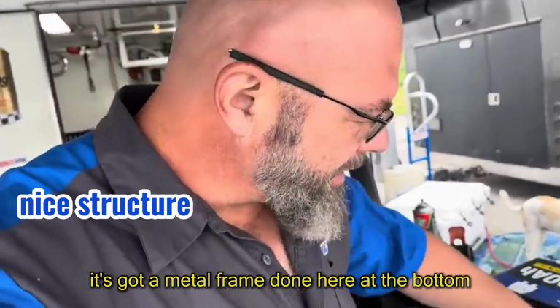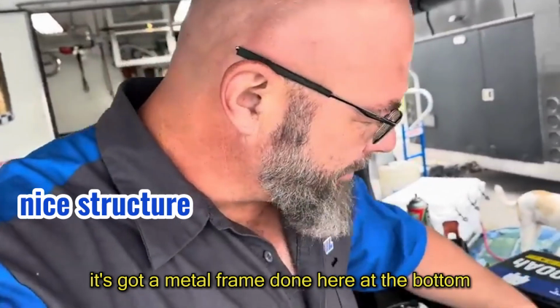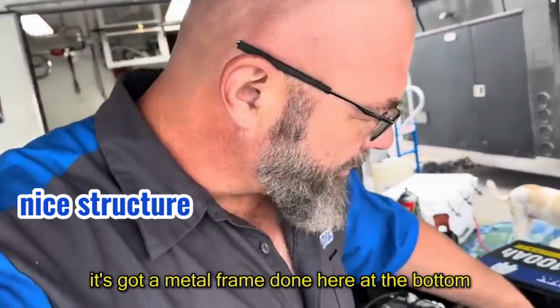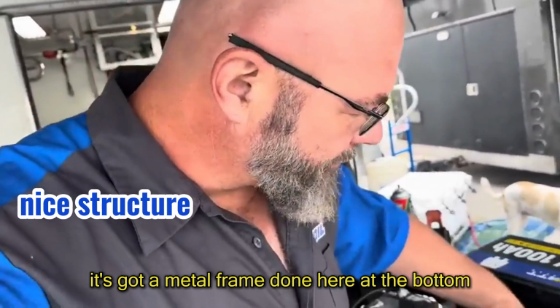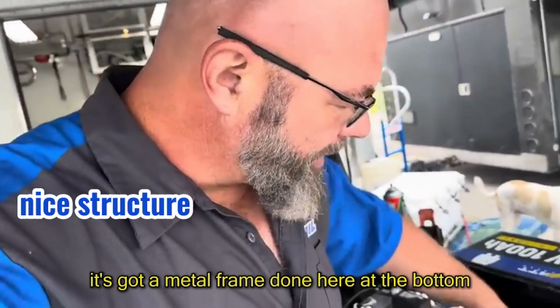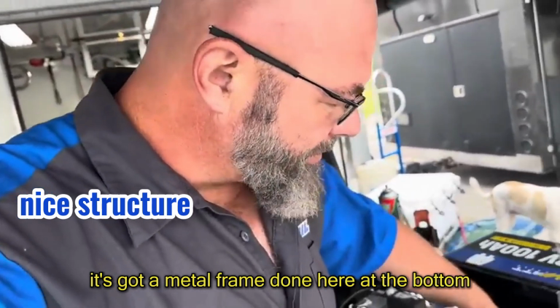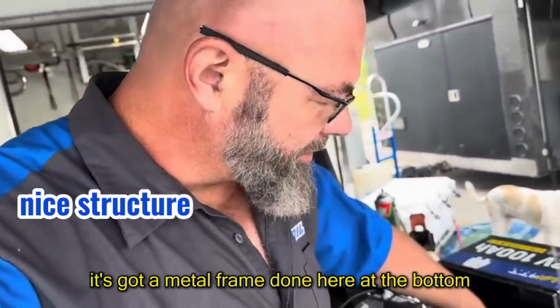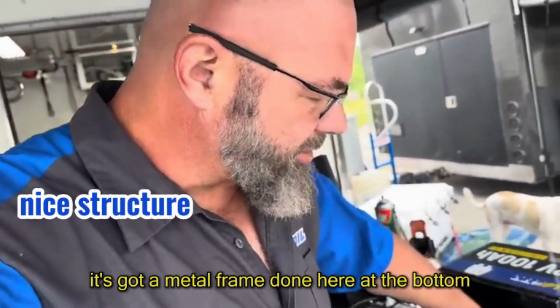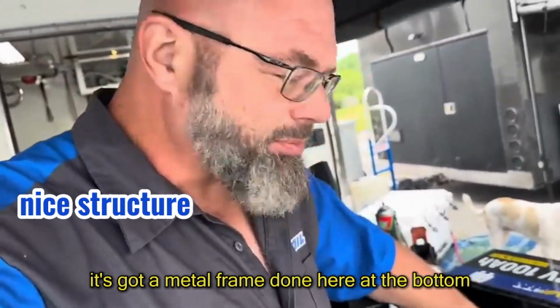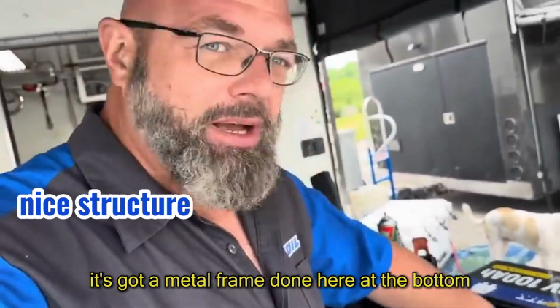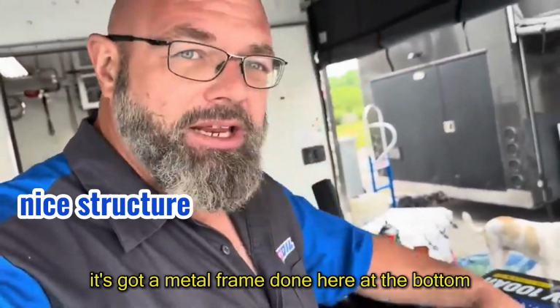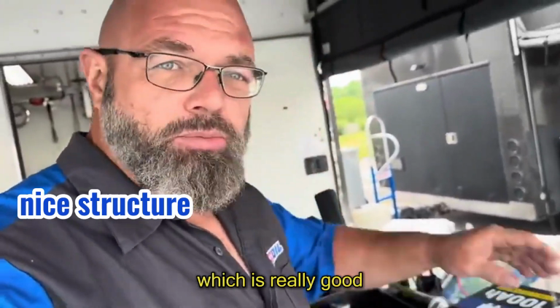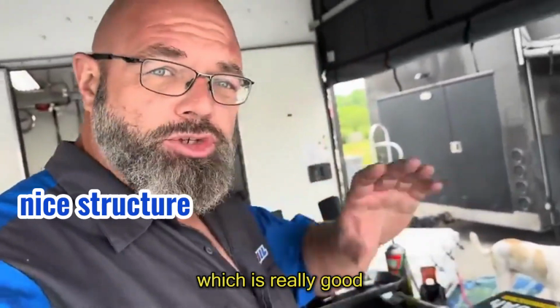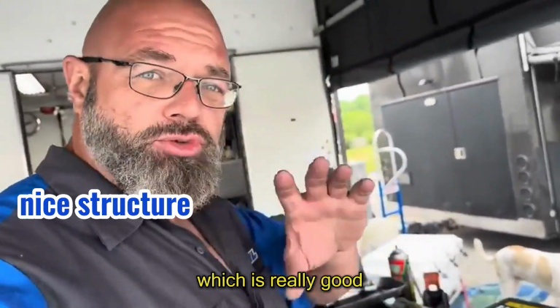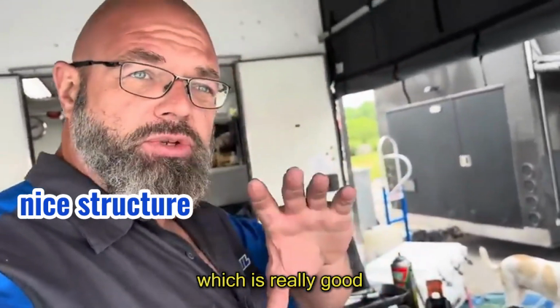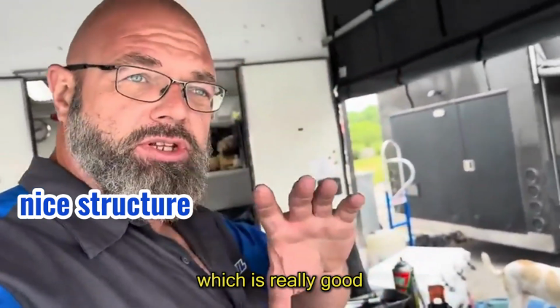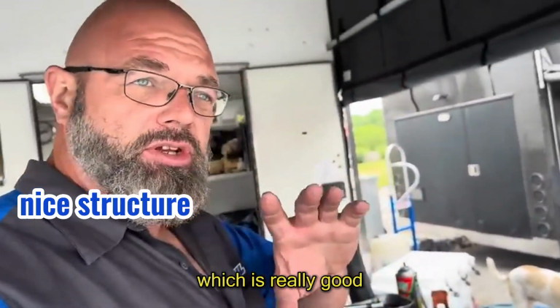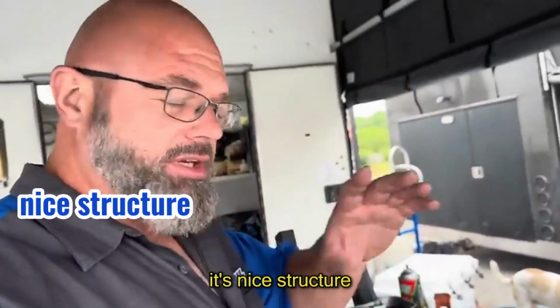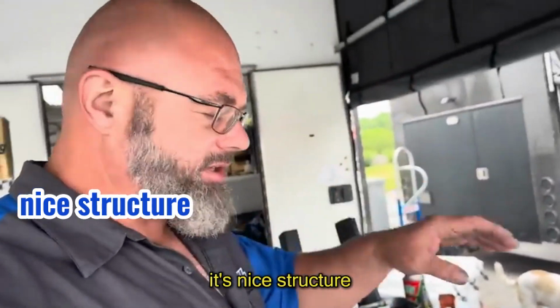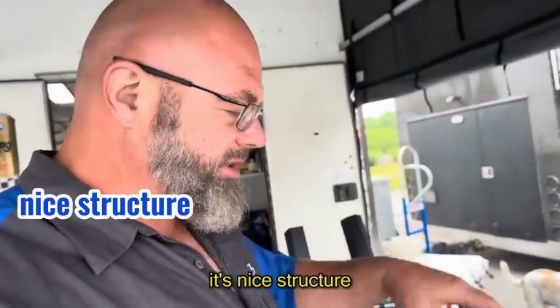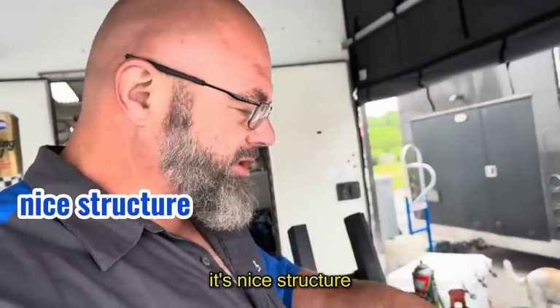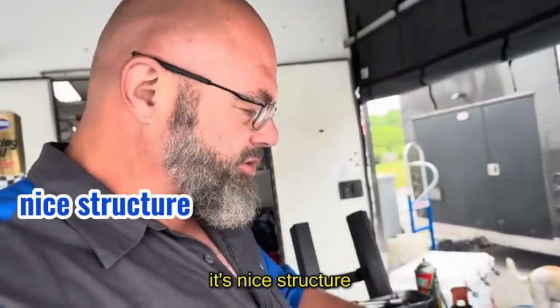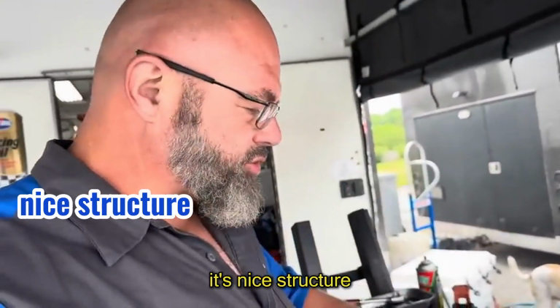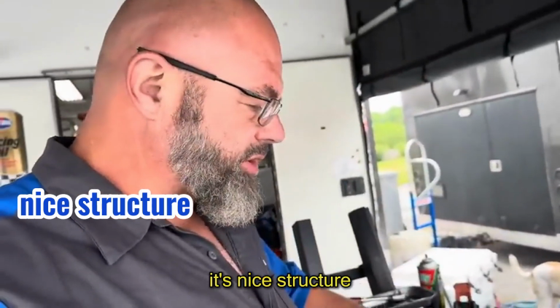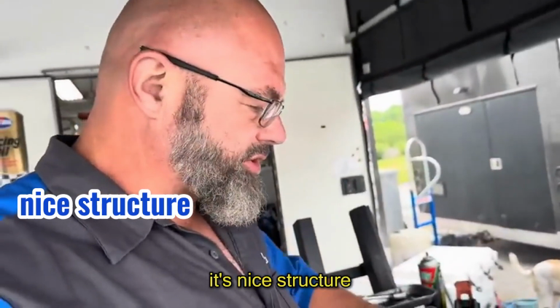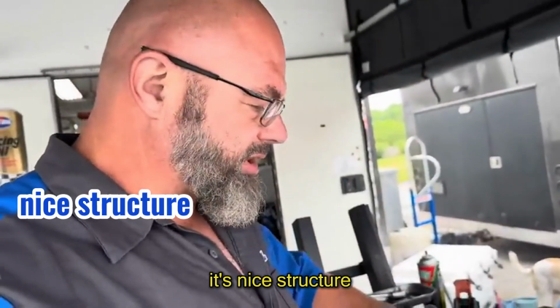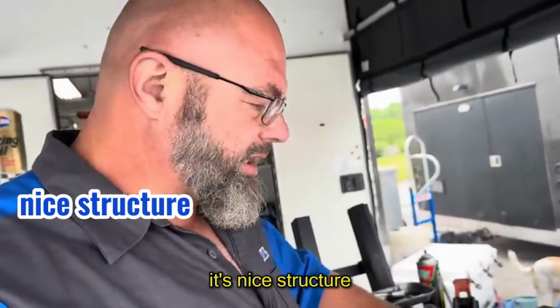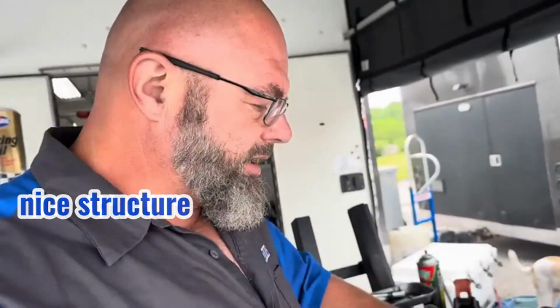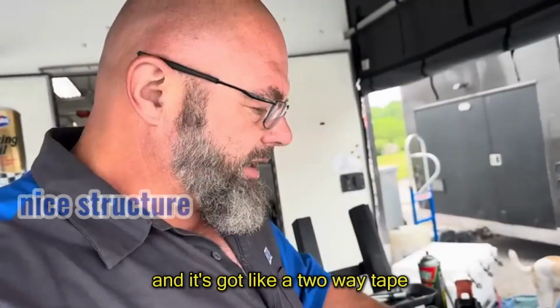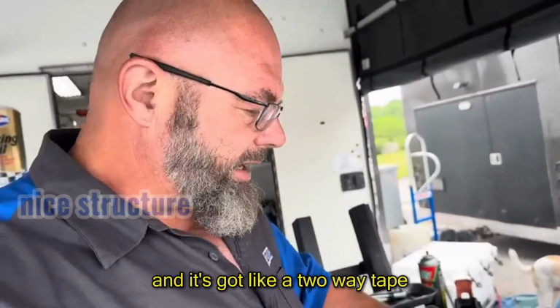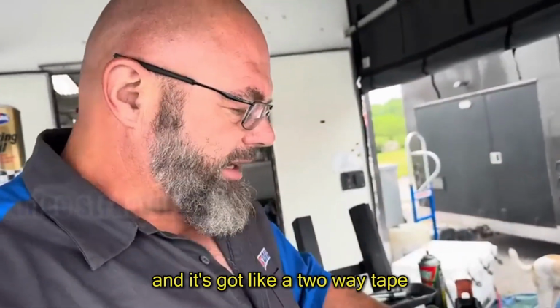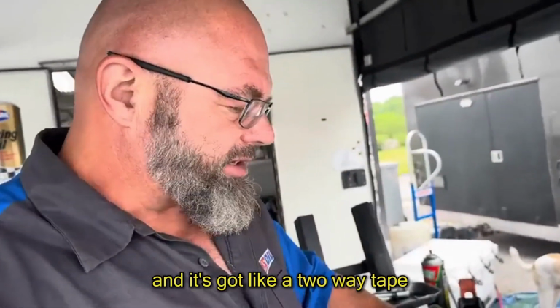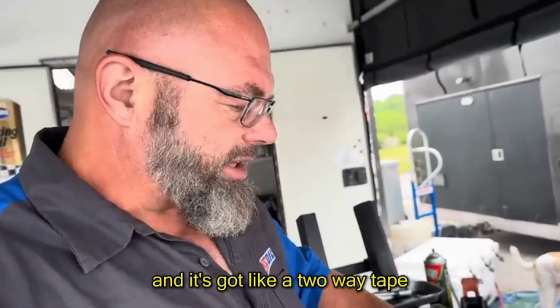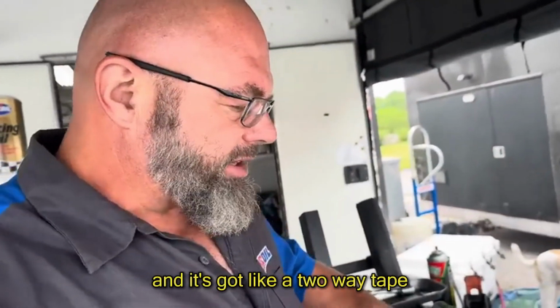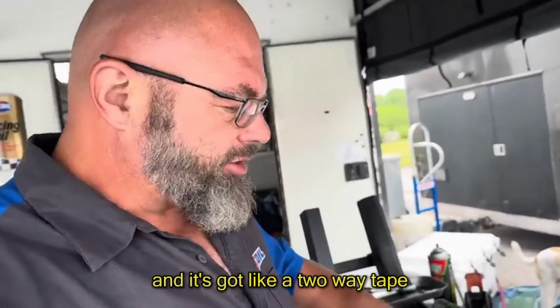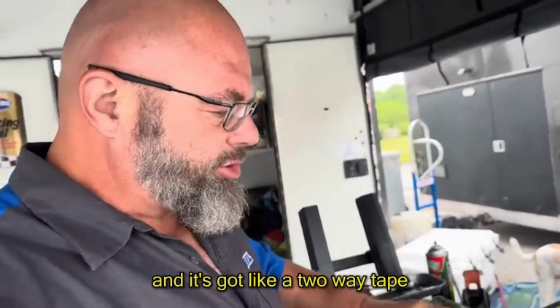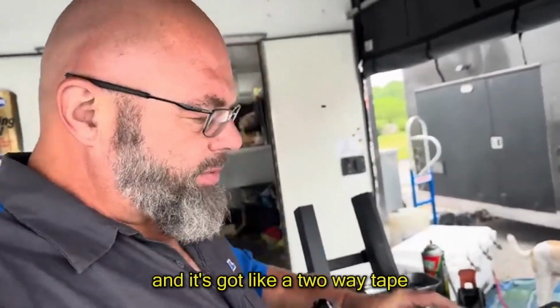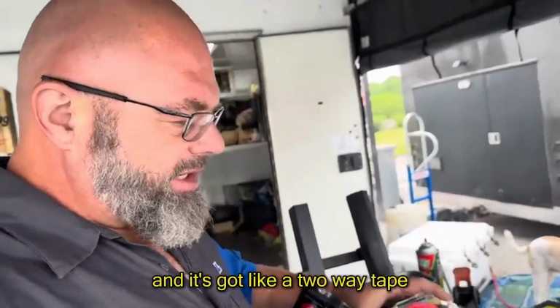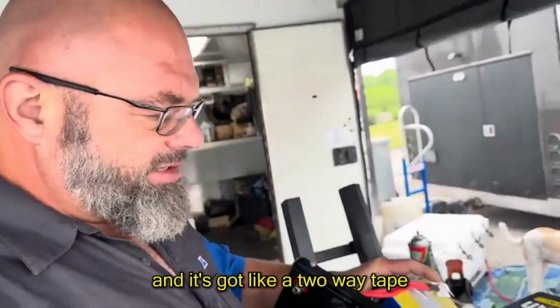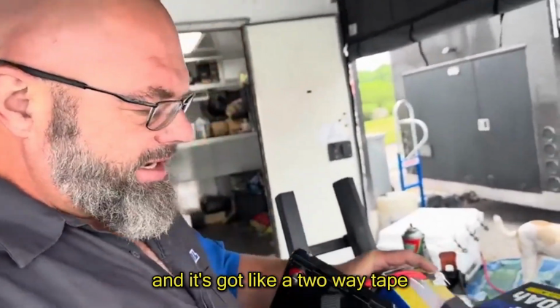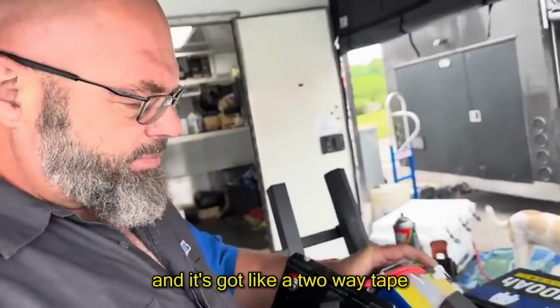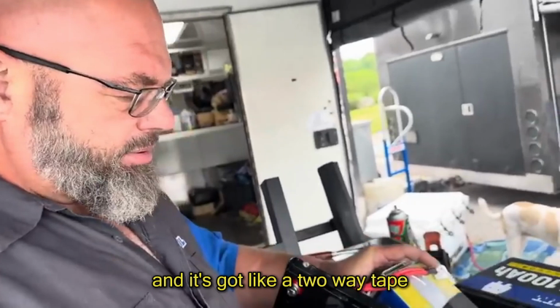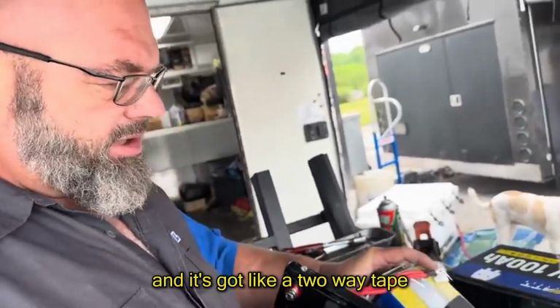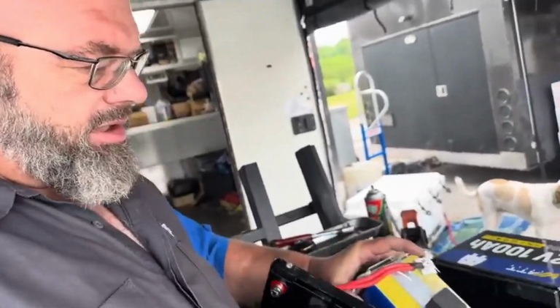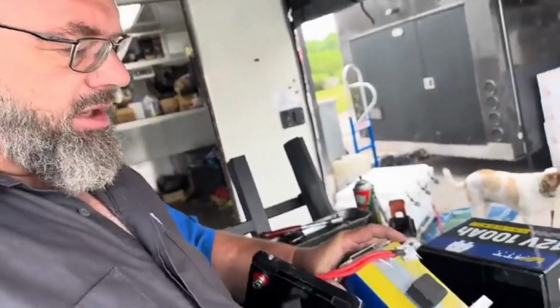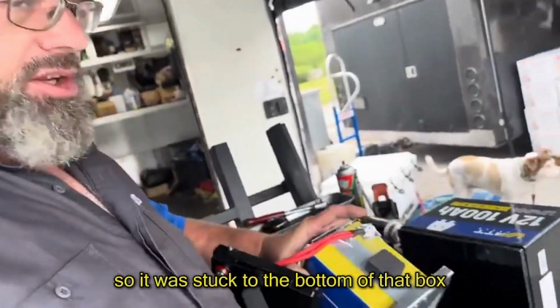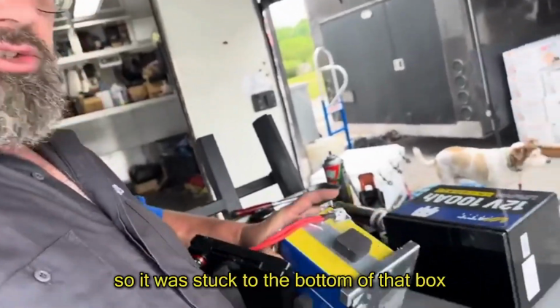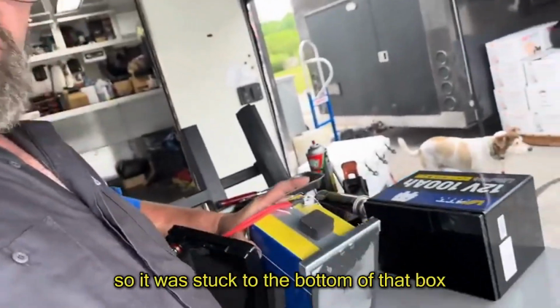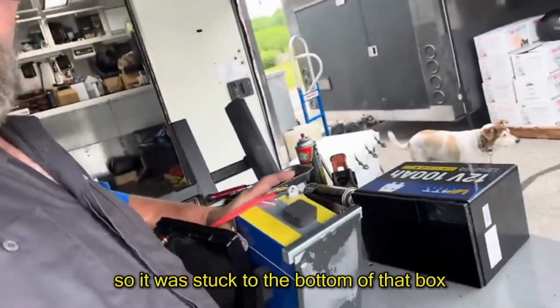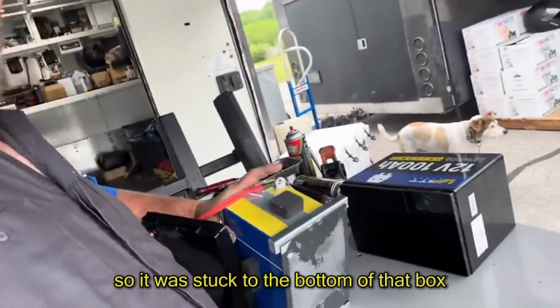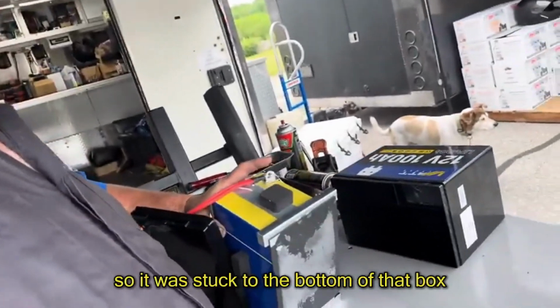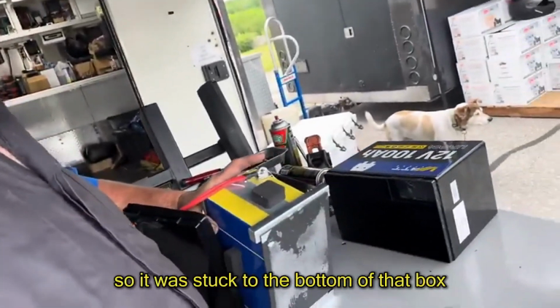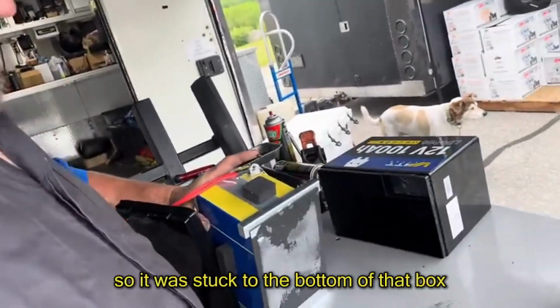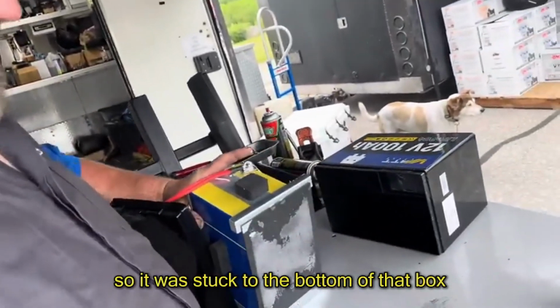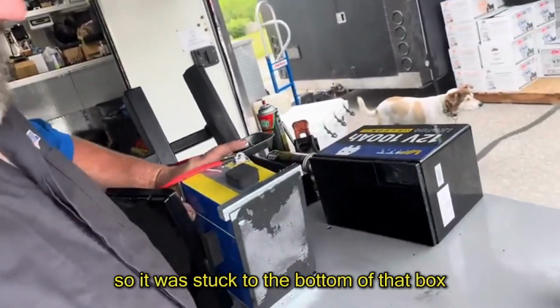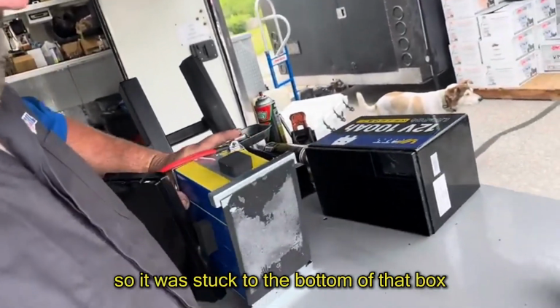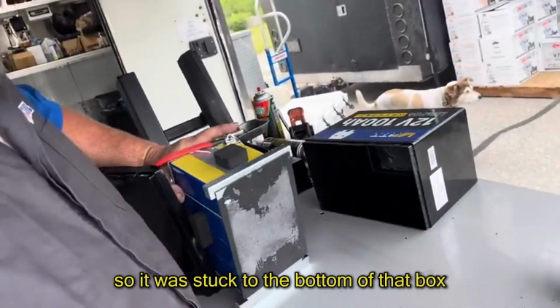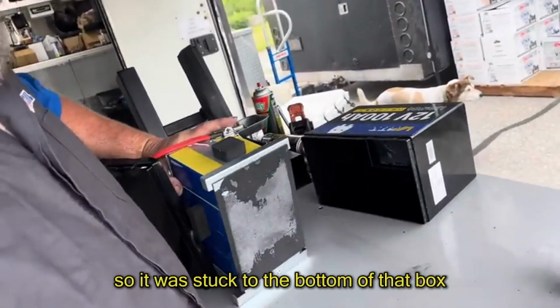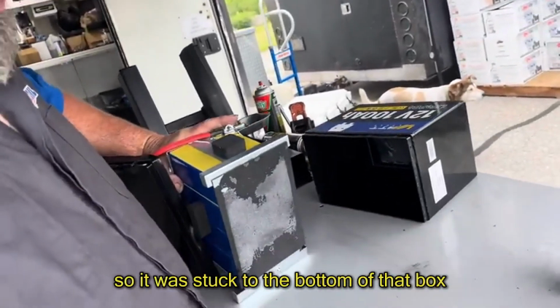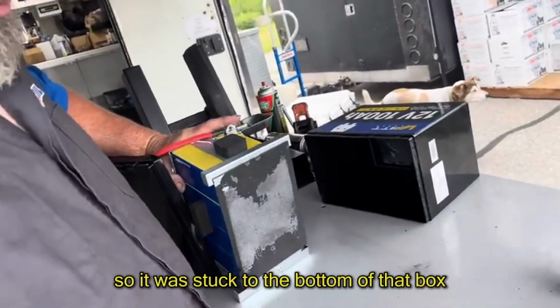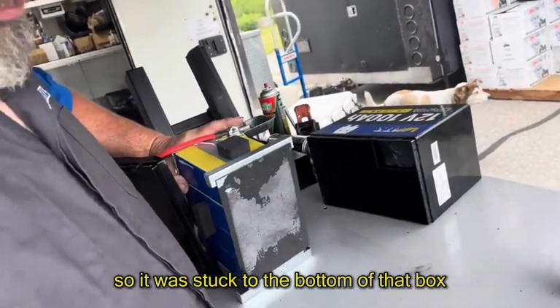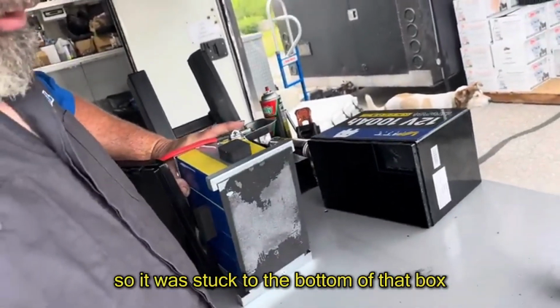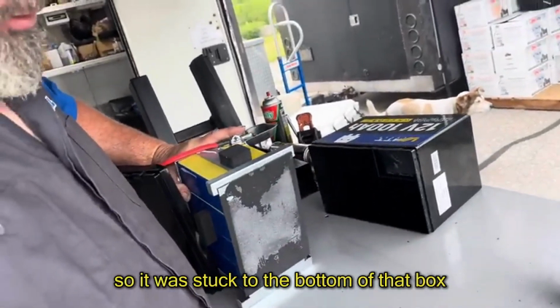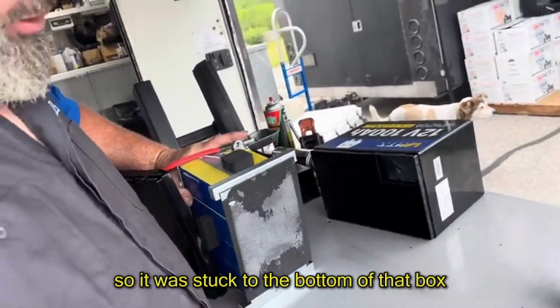I finally got it out of the box. It's got a metal frame down here at the bottom, which is really good — nice construction. And it's got like a two-way tape, so it was stuck to the bottom of that box.